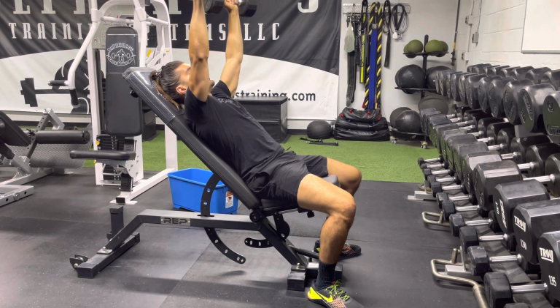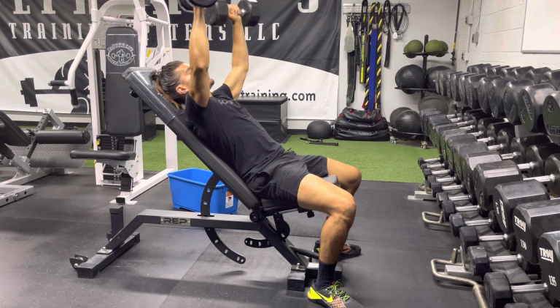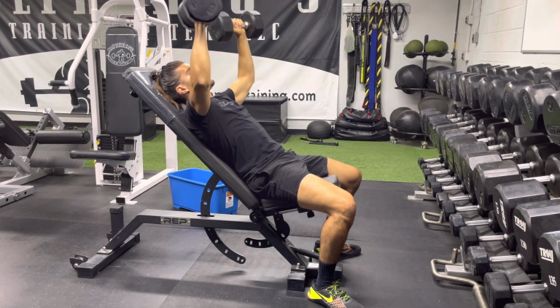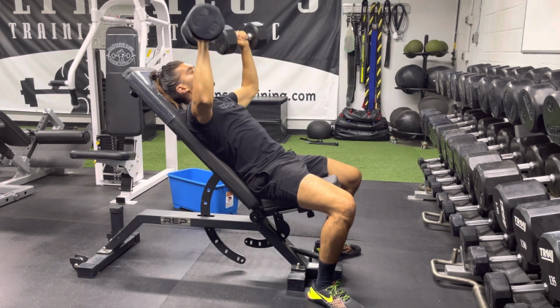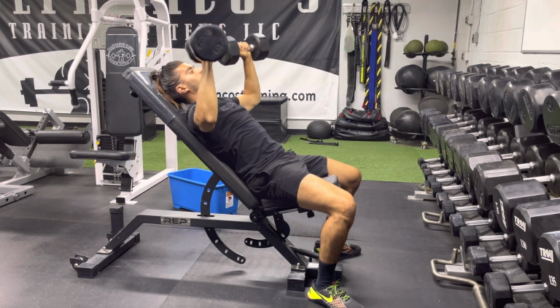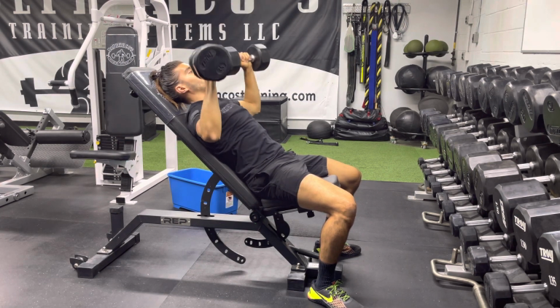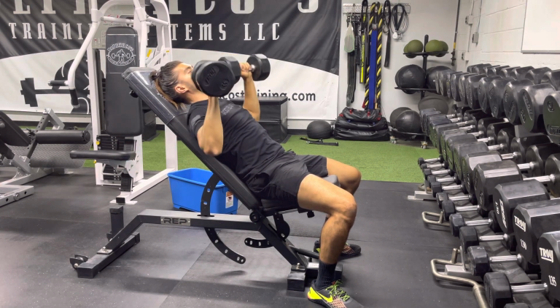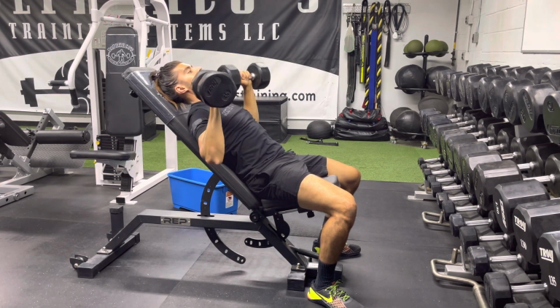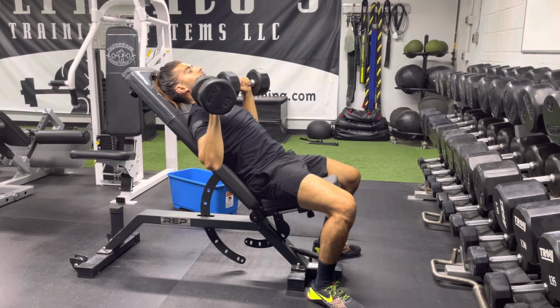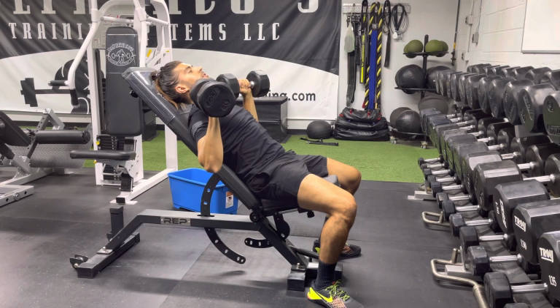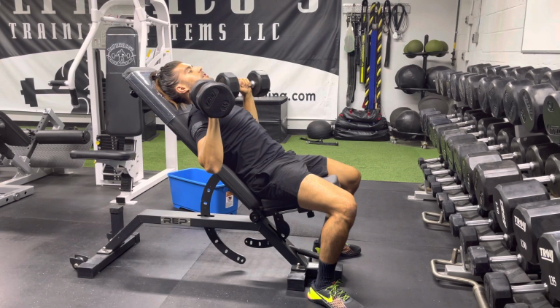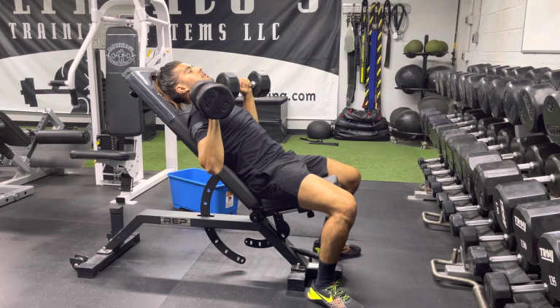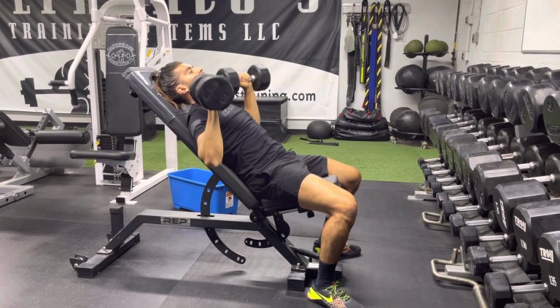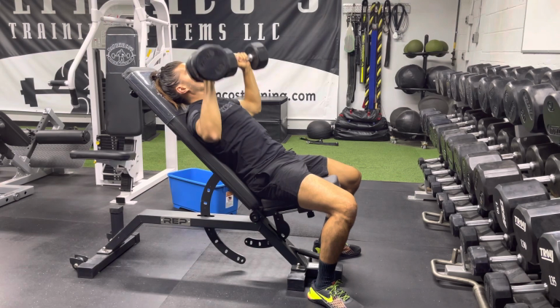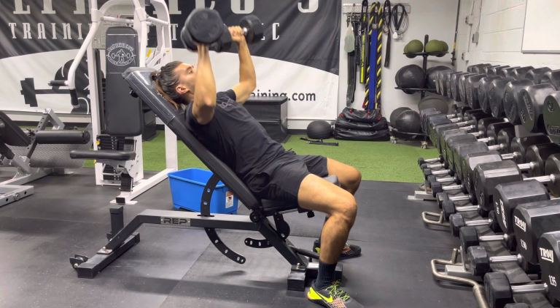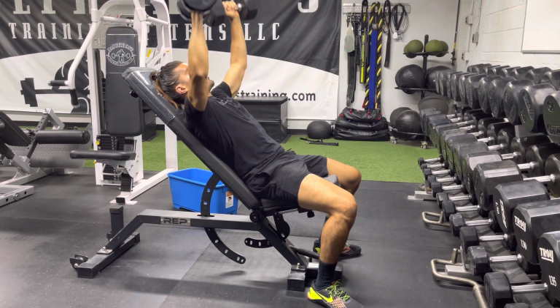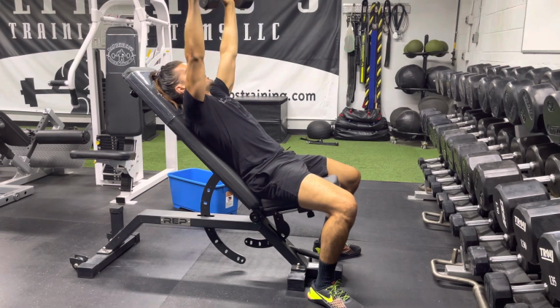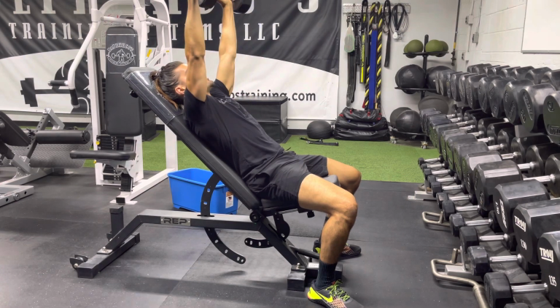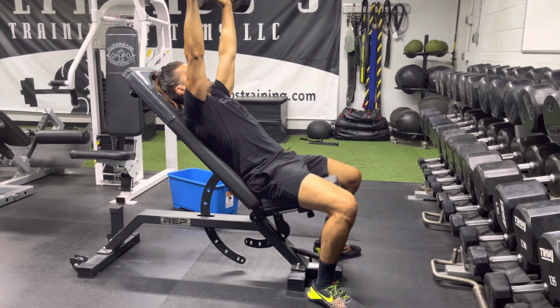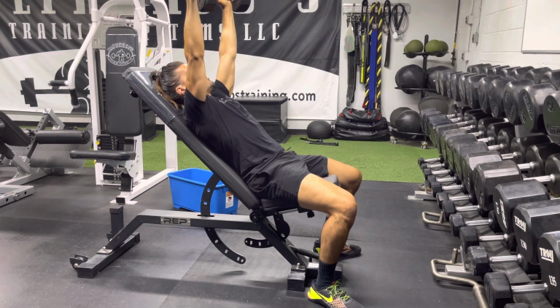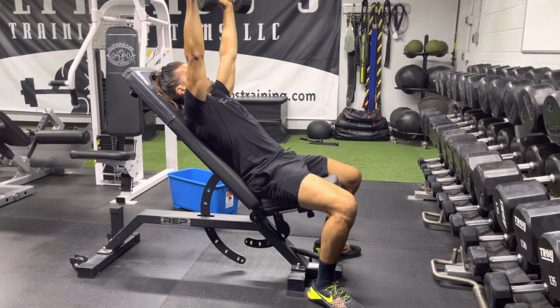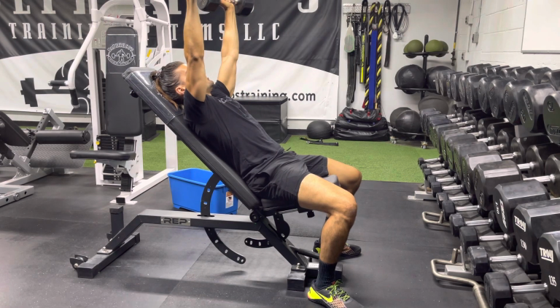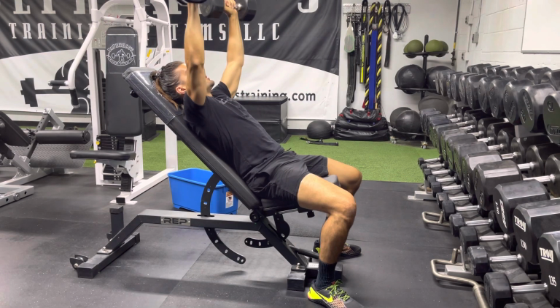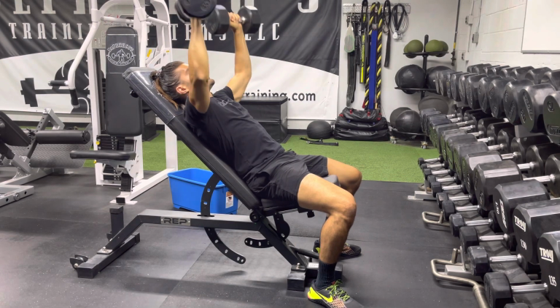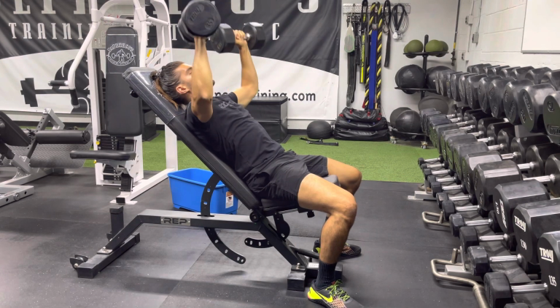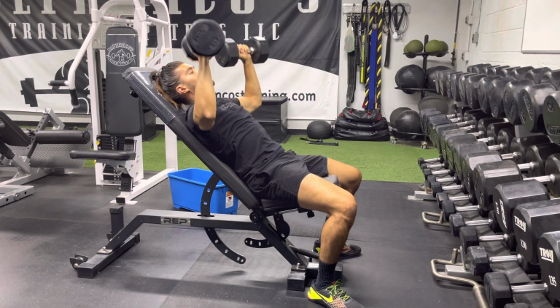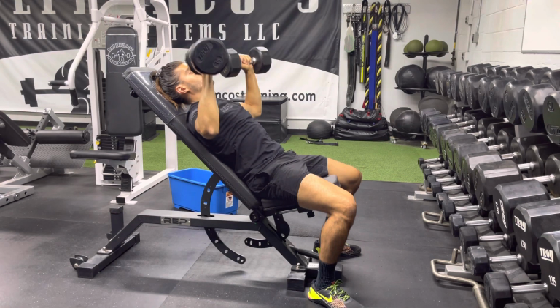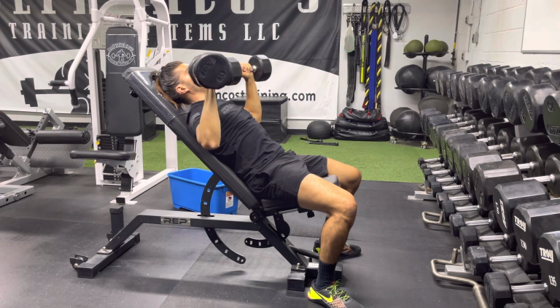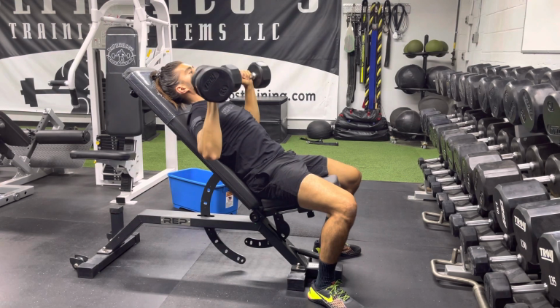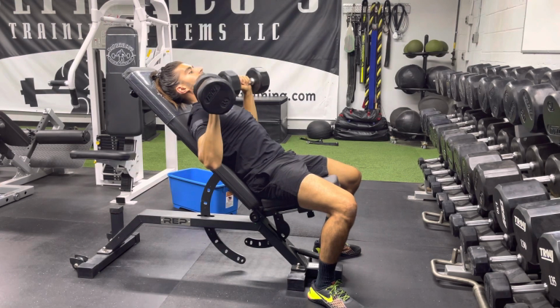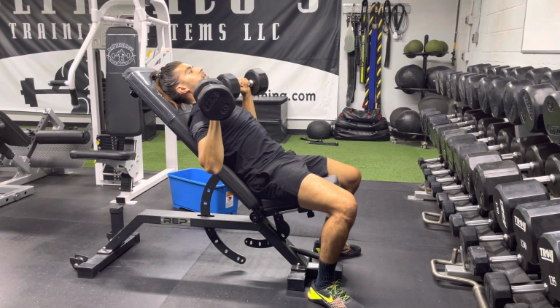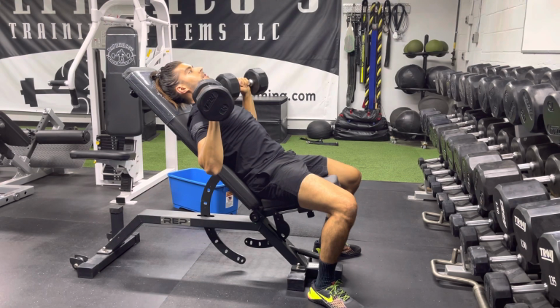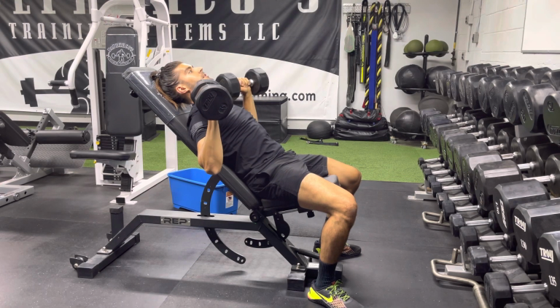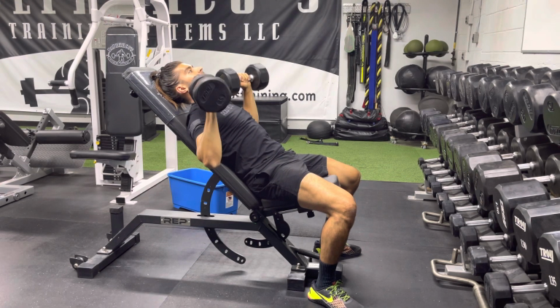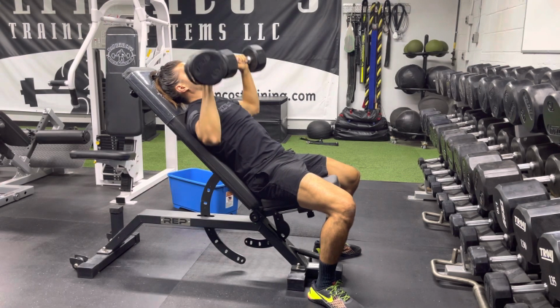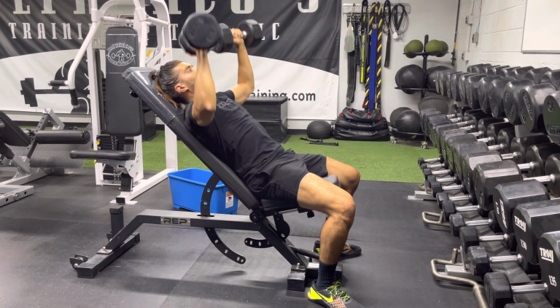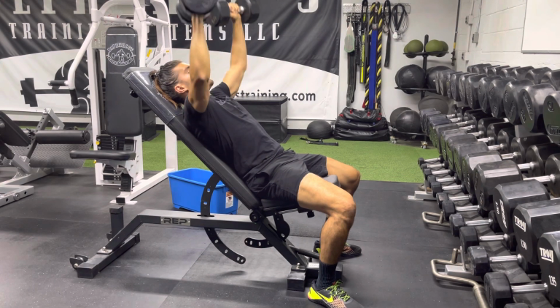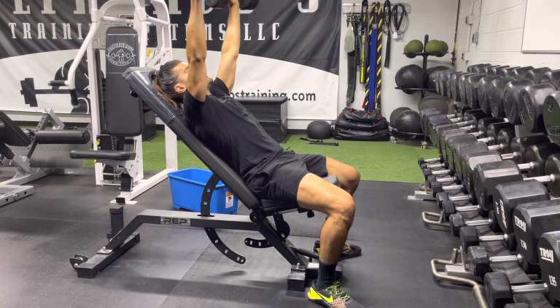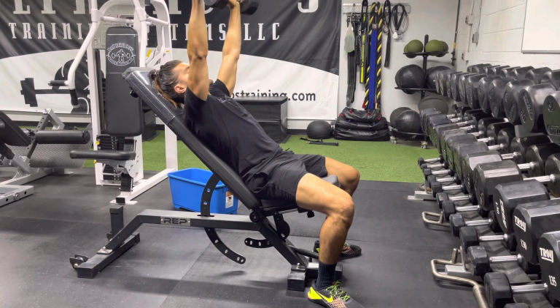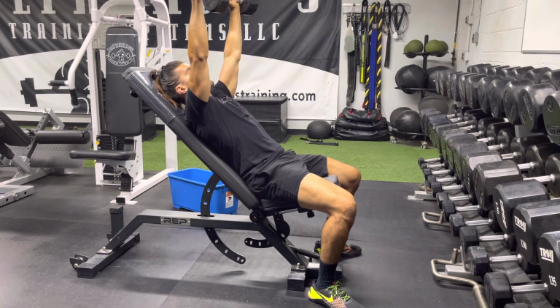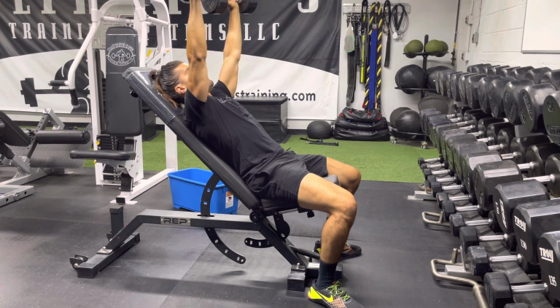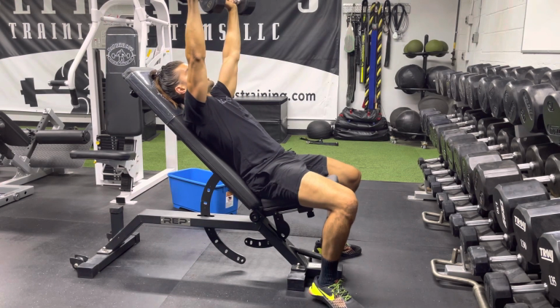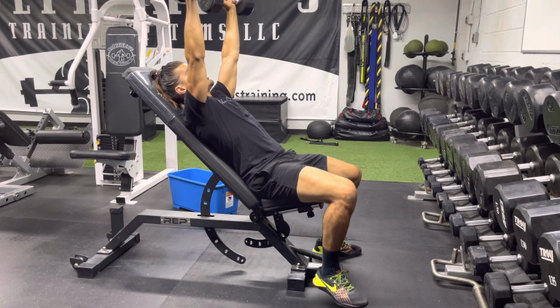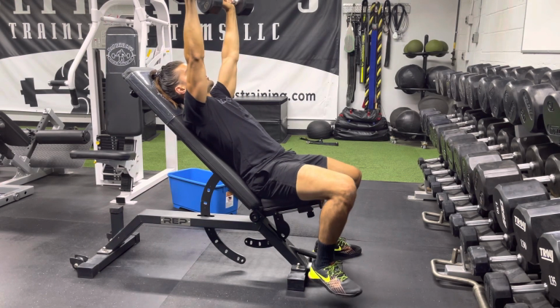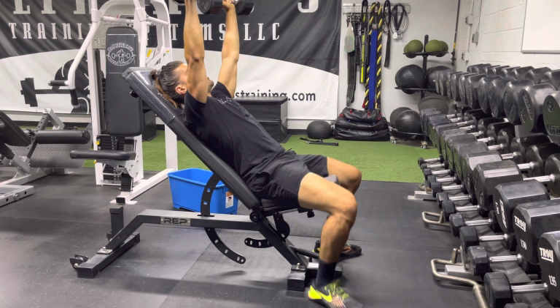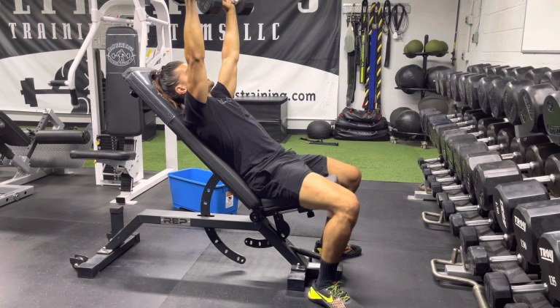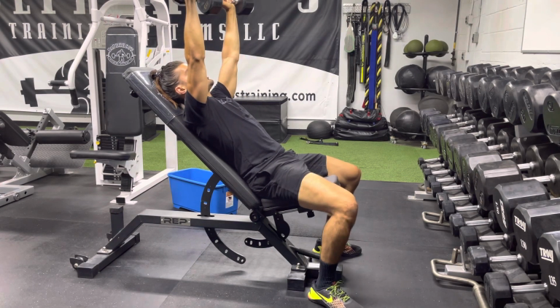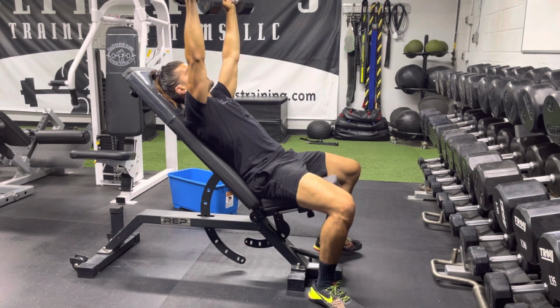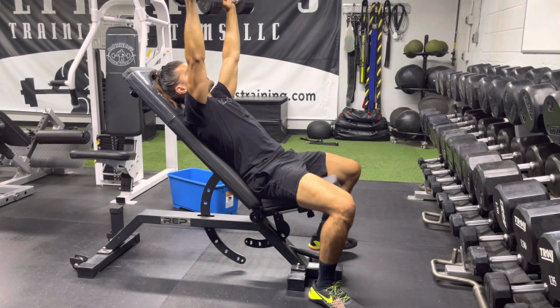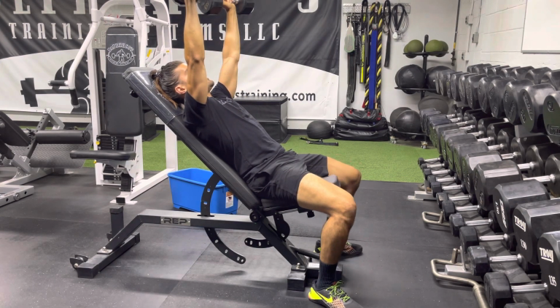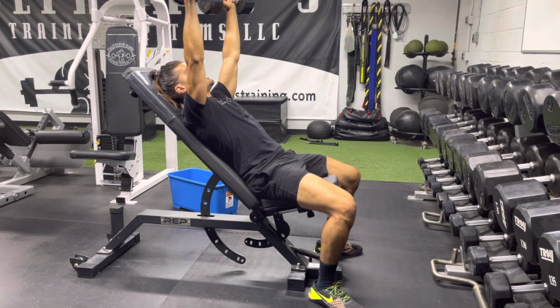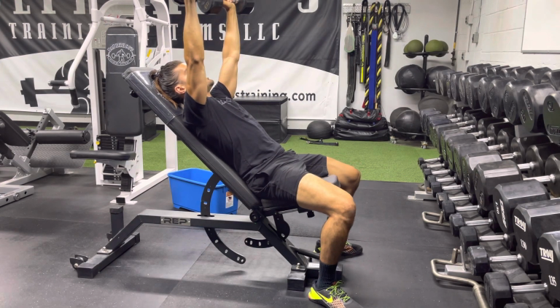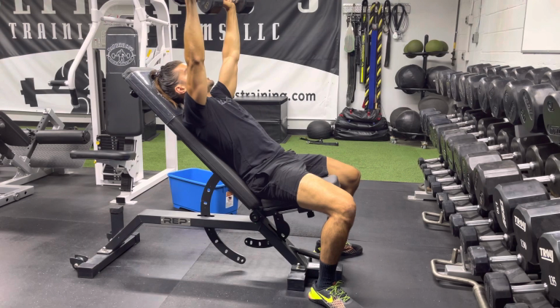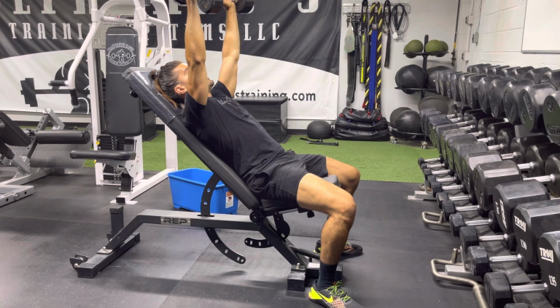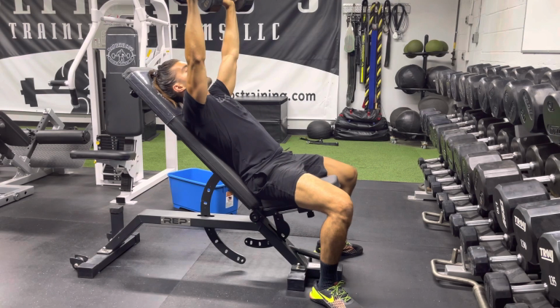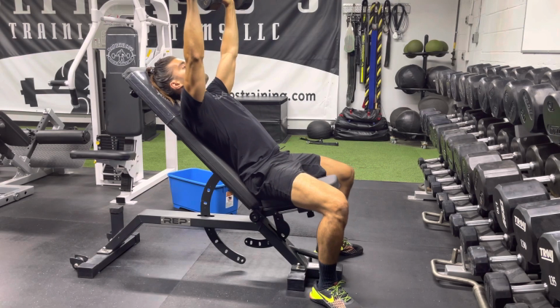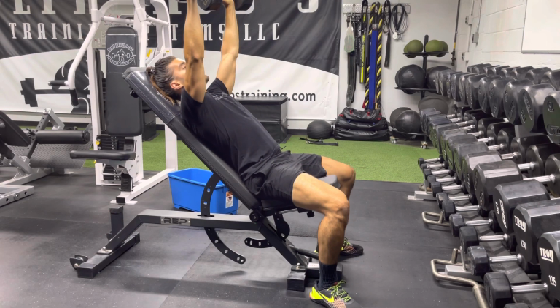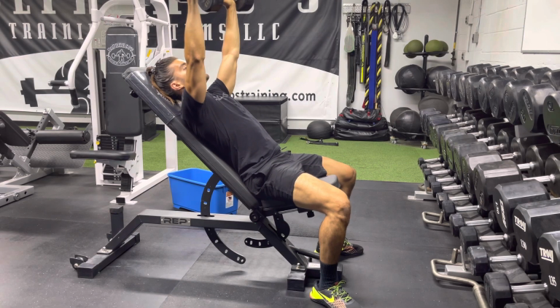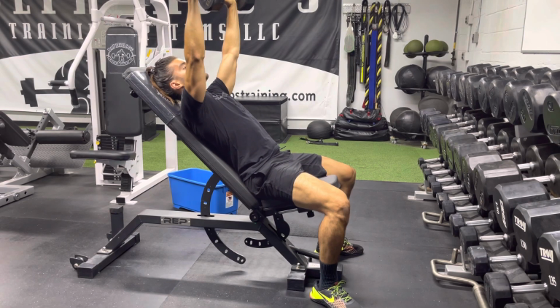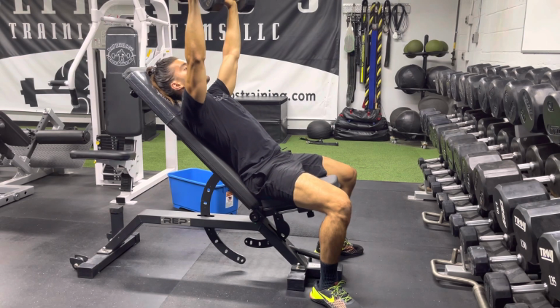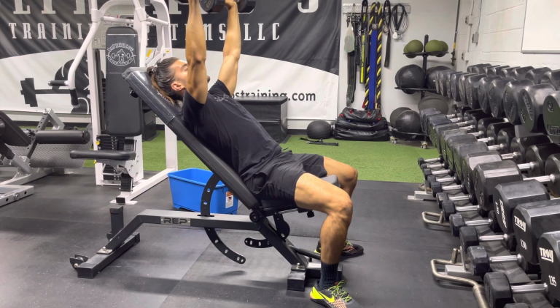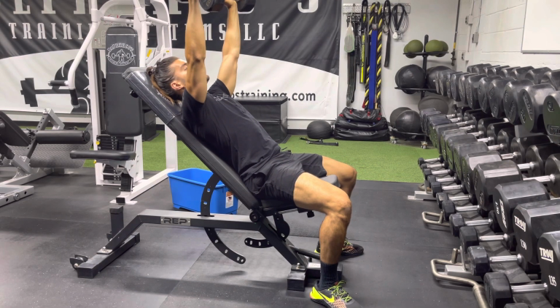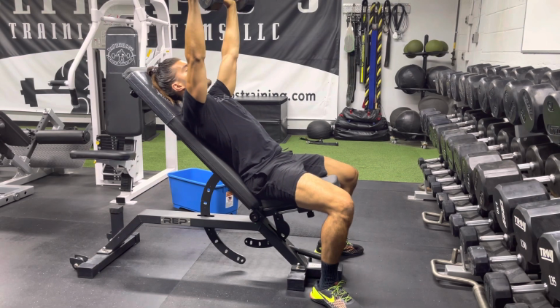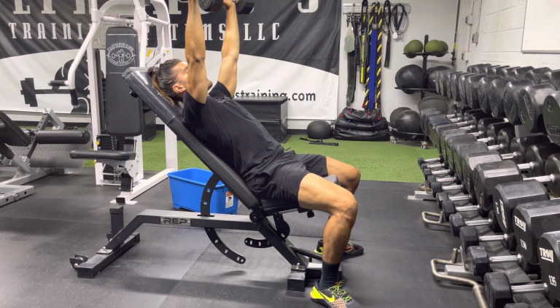Slow on the way down, press up. Slow on the way down, press up. Make sure you plant your feet, butt stays down.